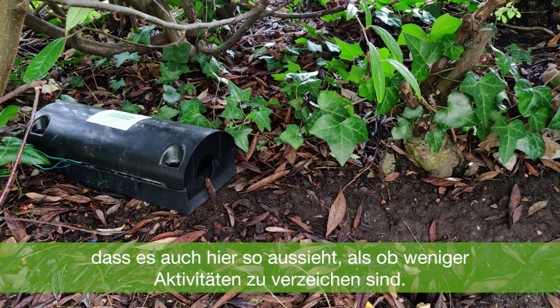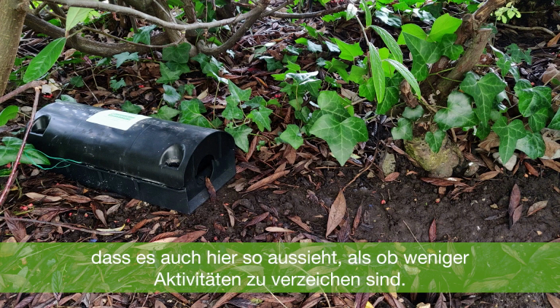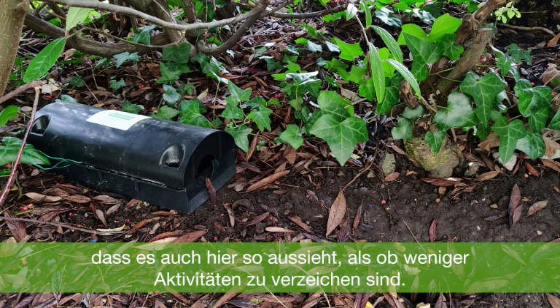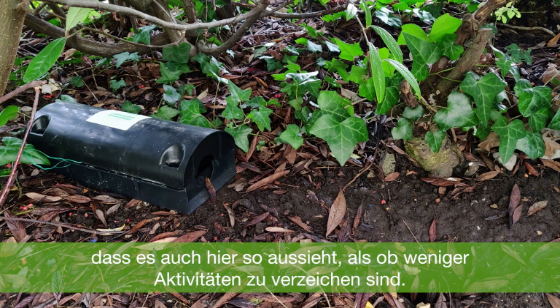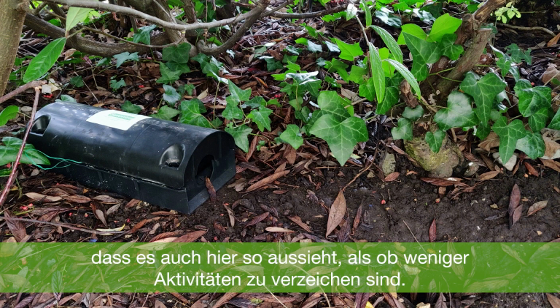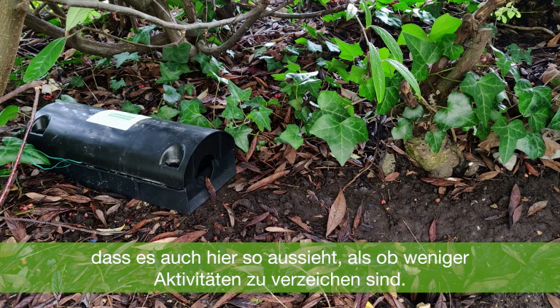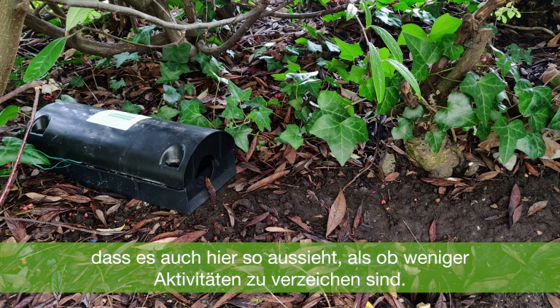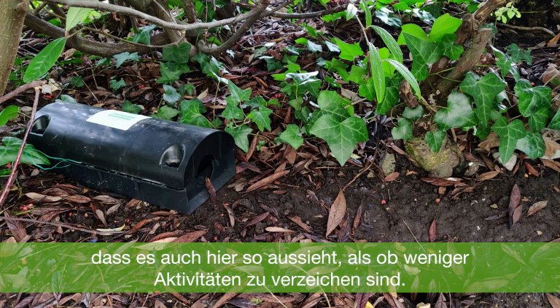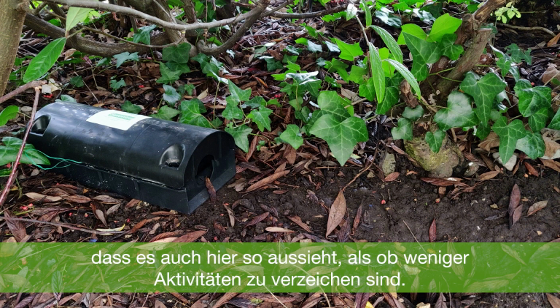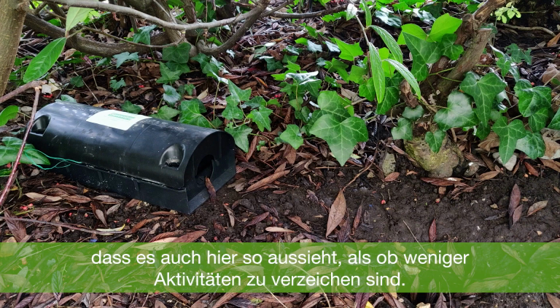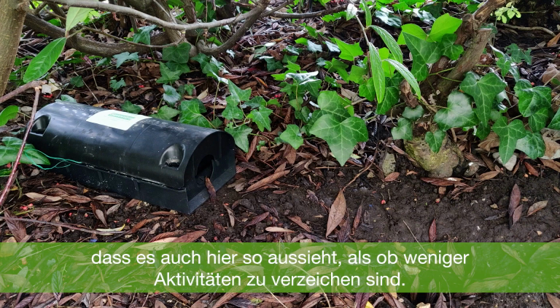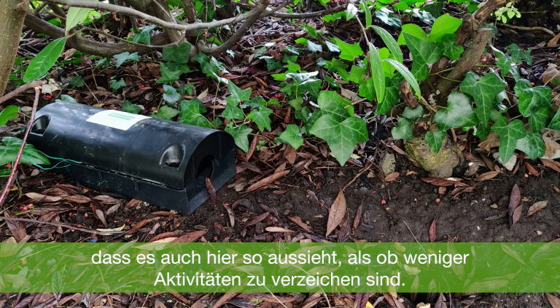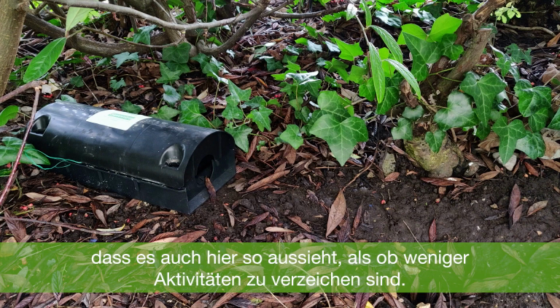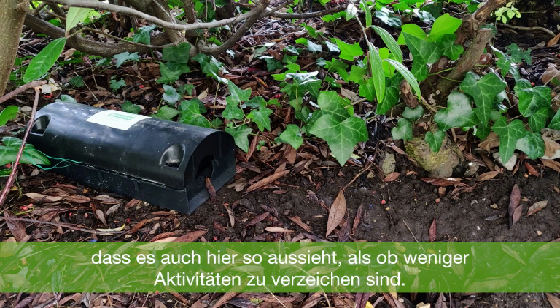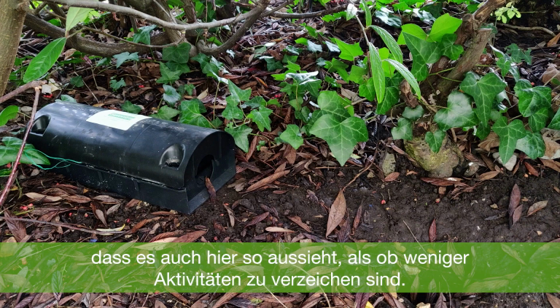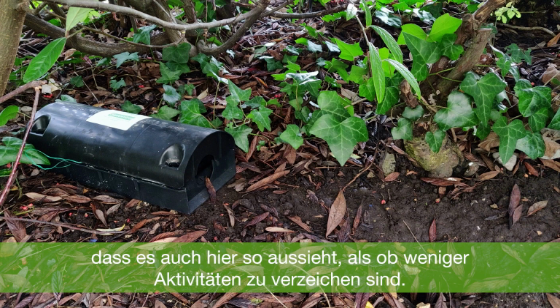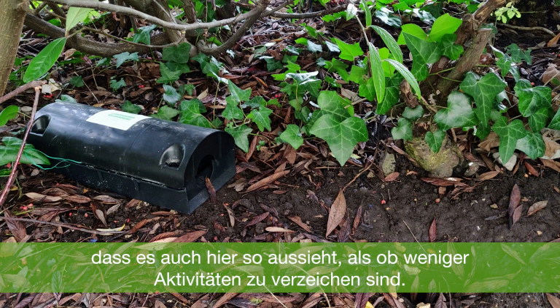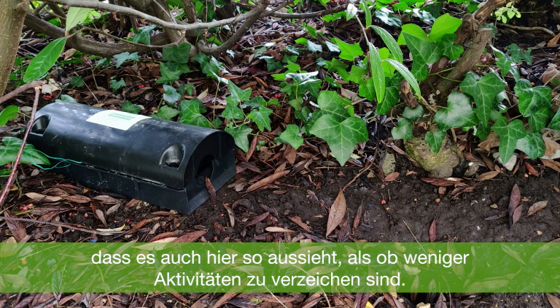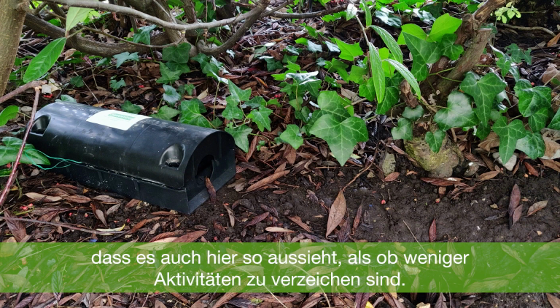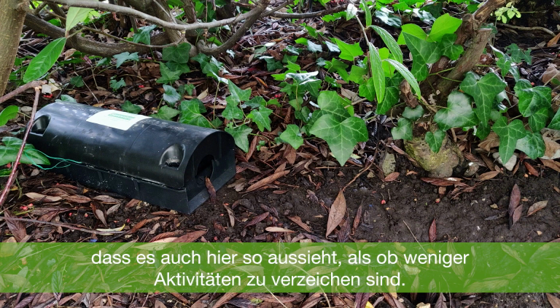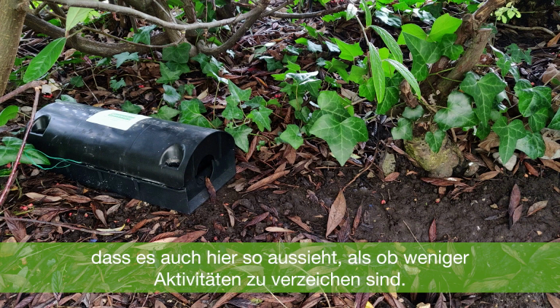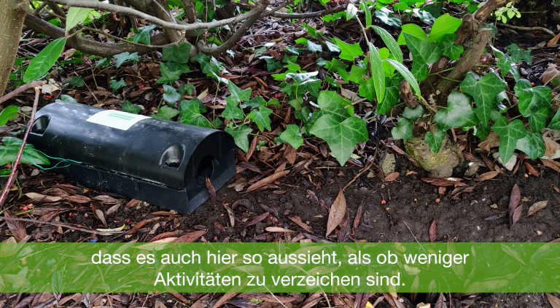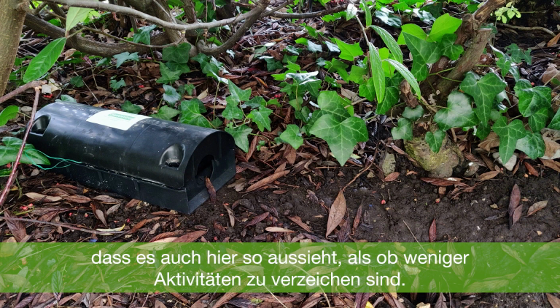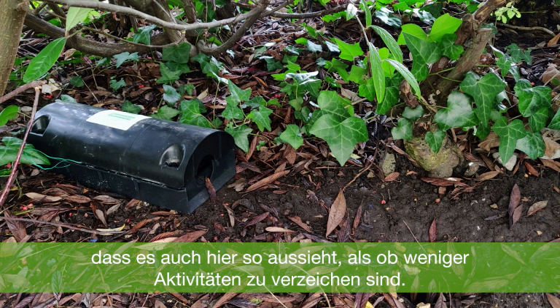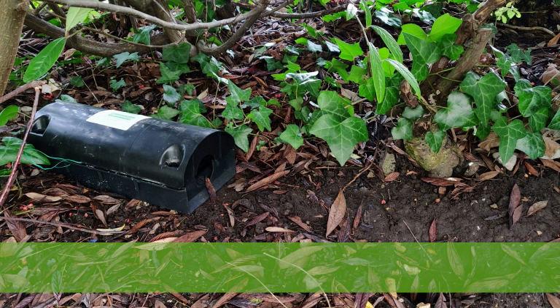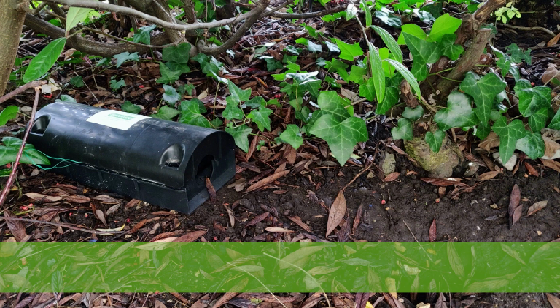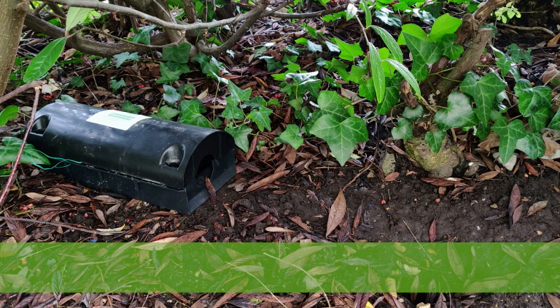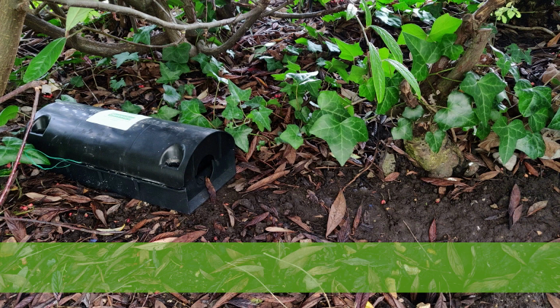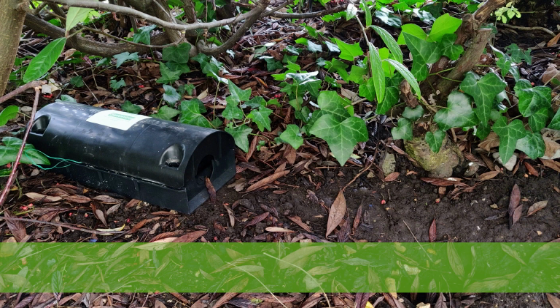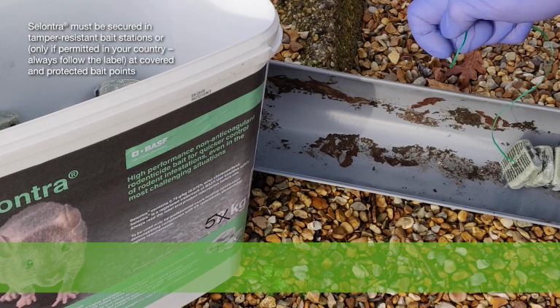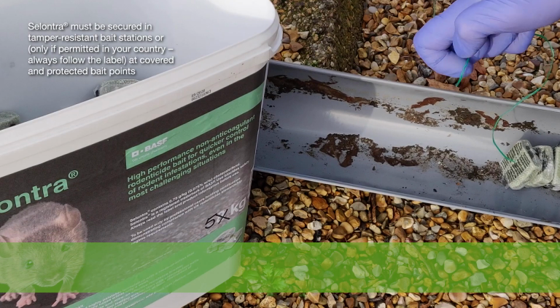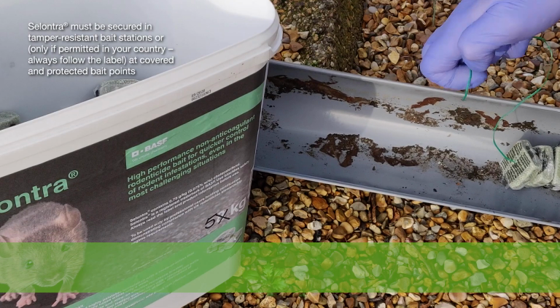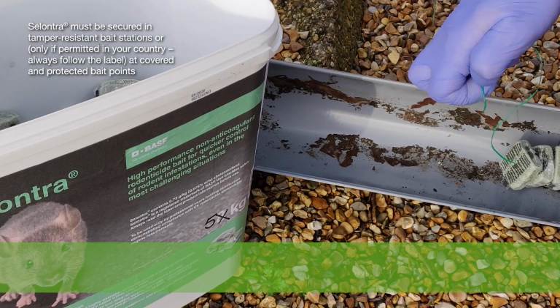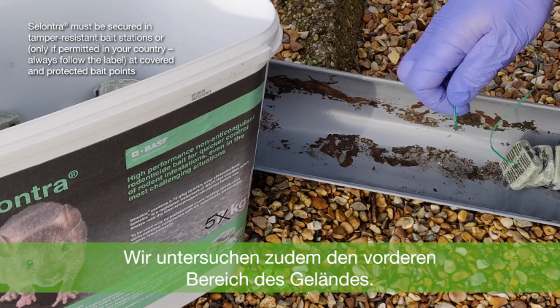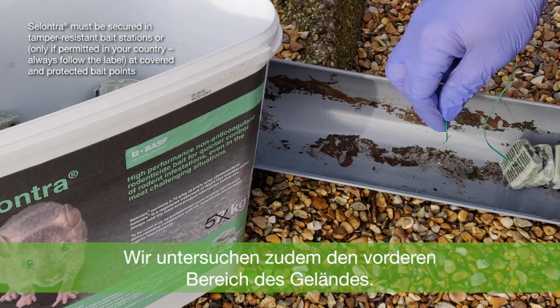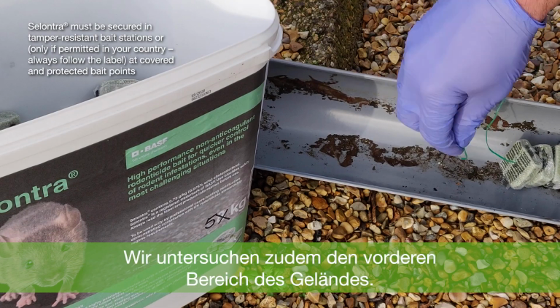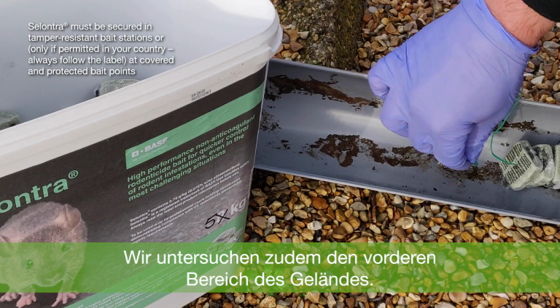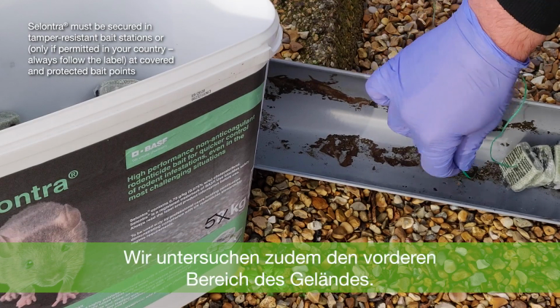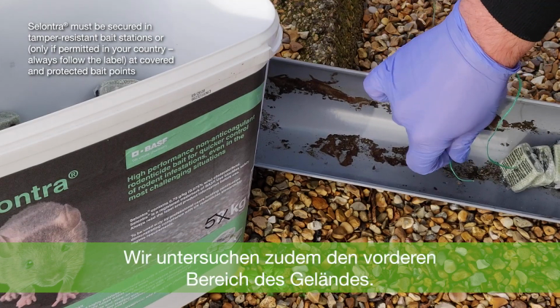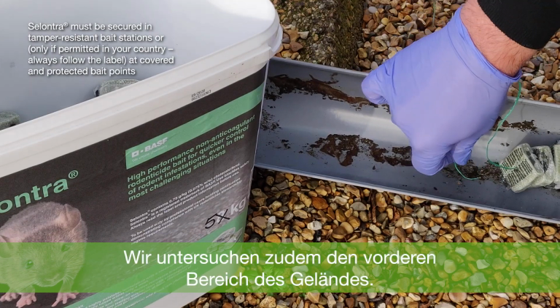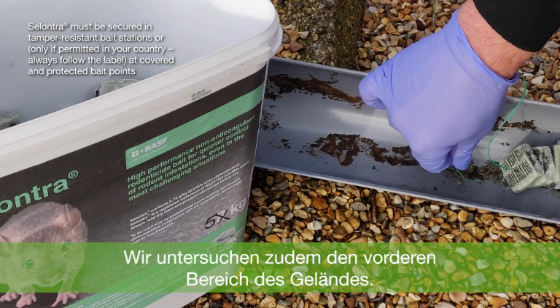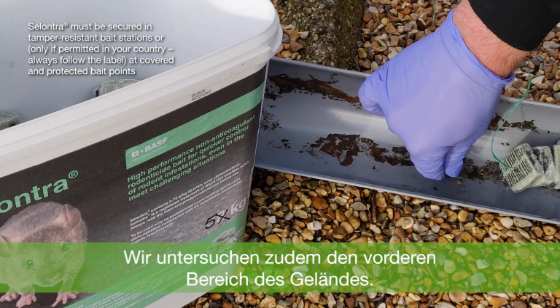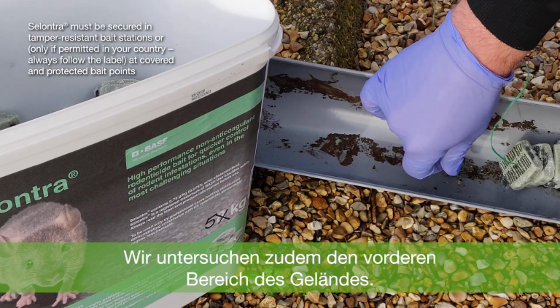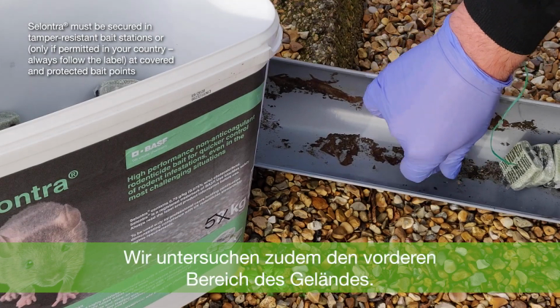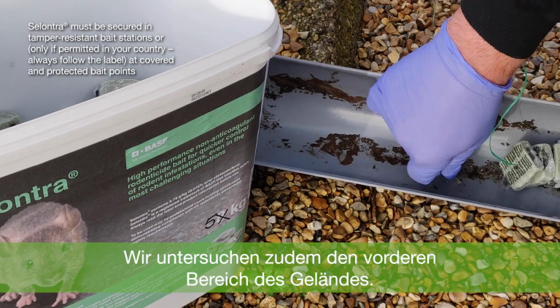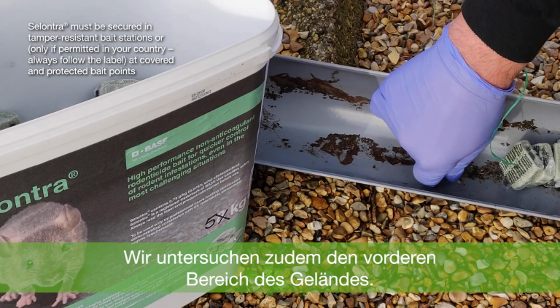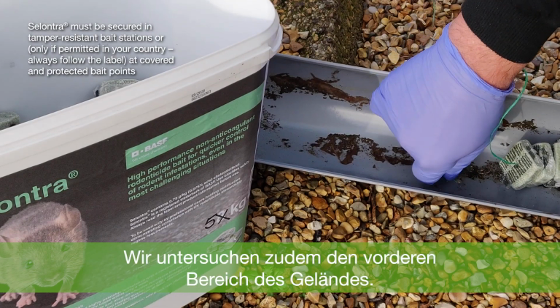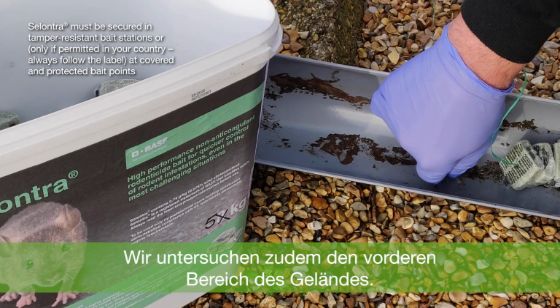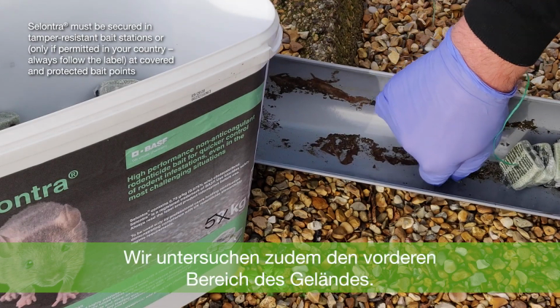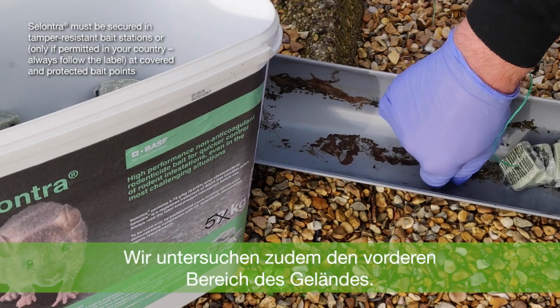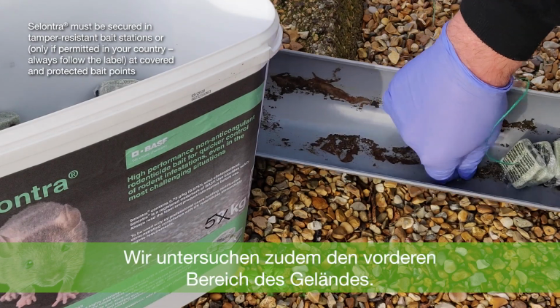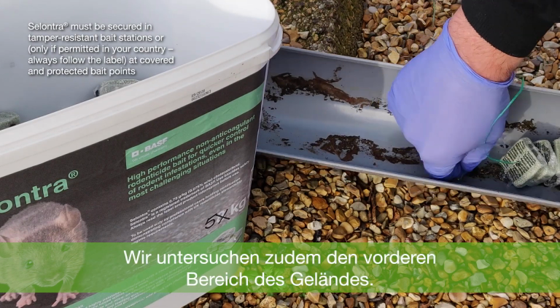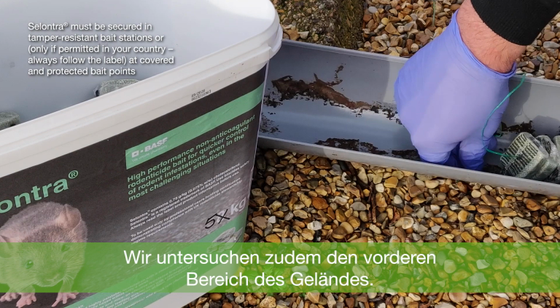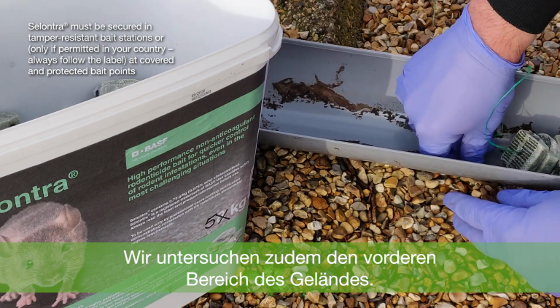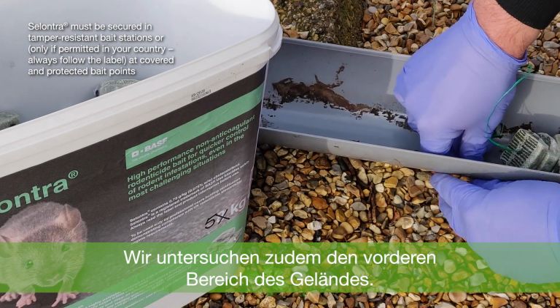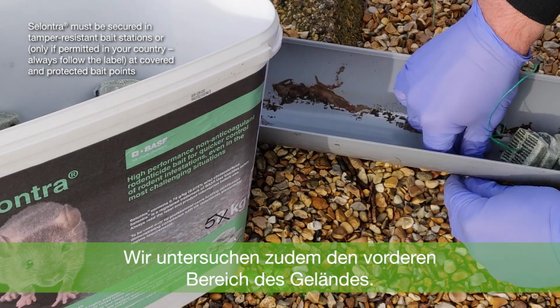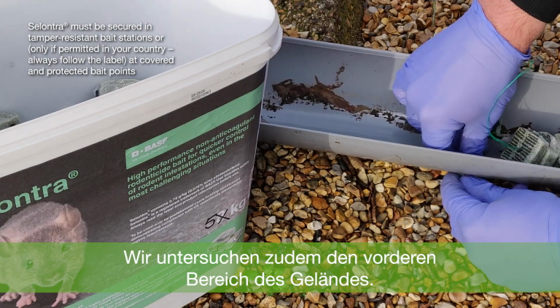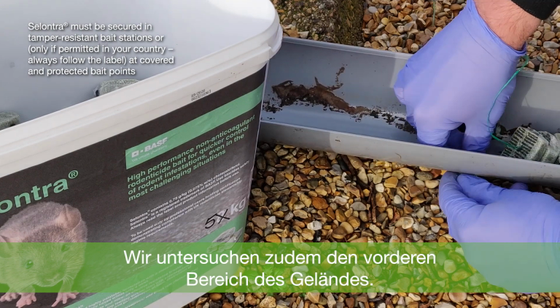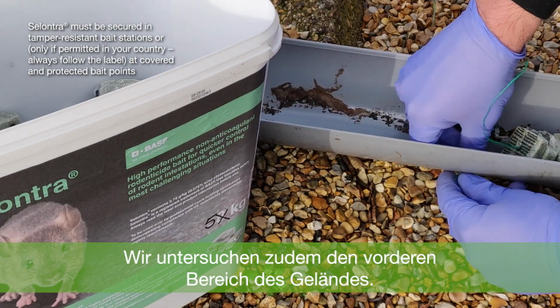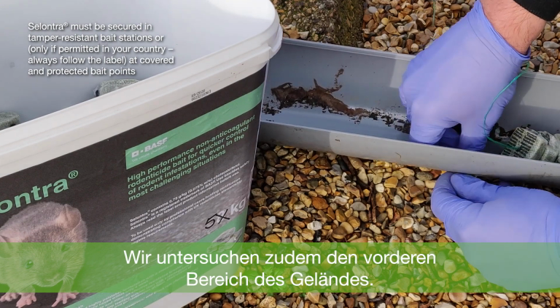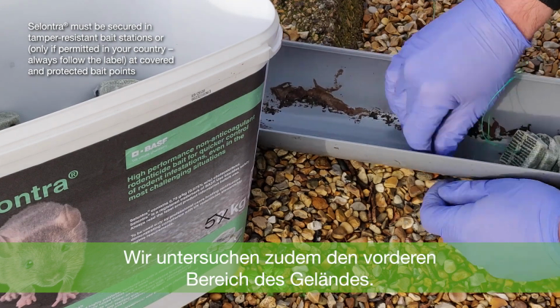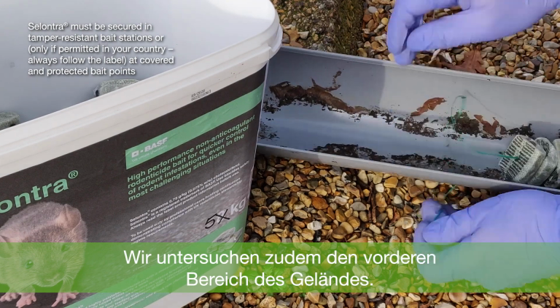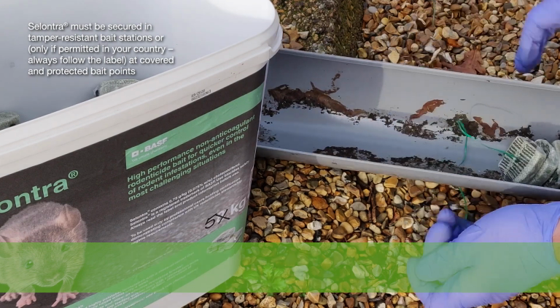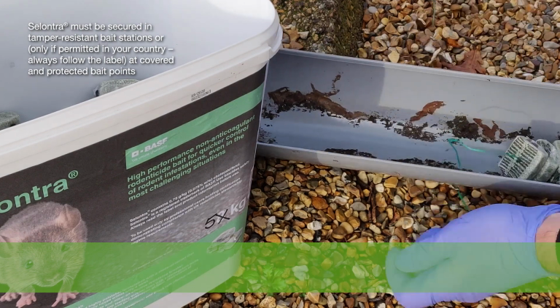As we look at the area around the burrows, leaves are starting to build up and the area generally looks less active. We're also going to add an additional run-through station to the front of the property.